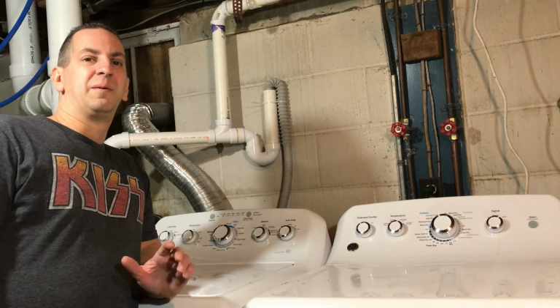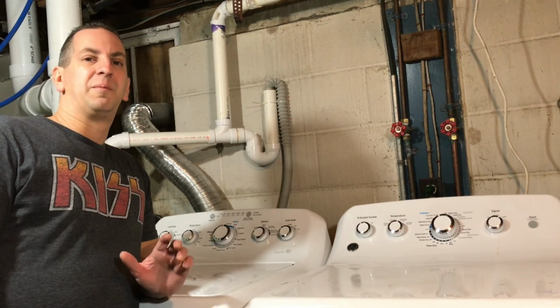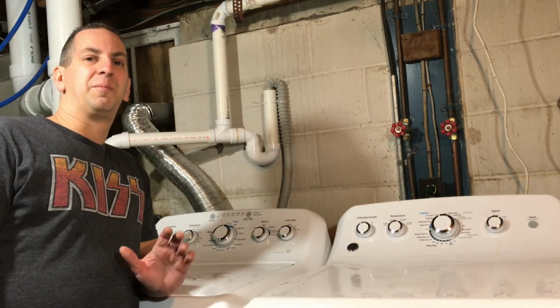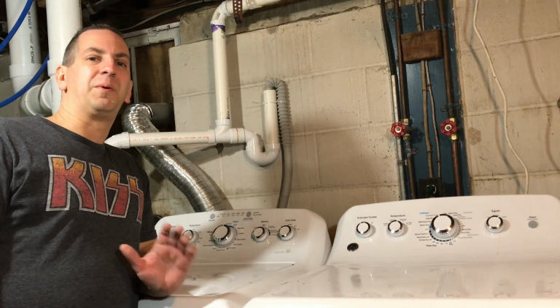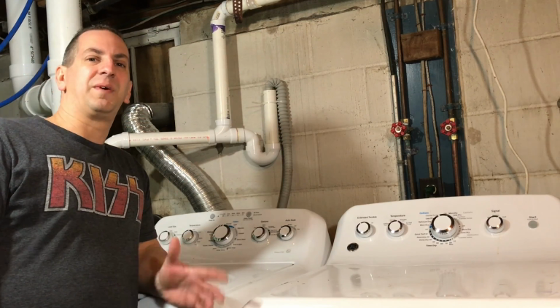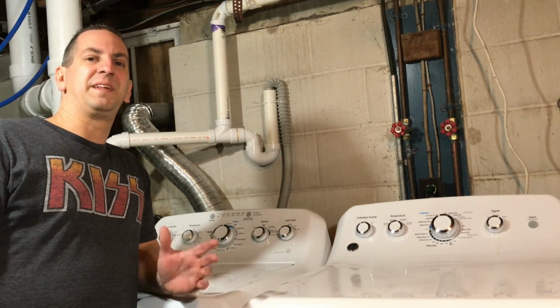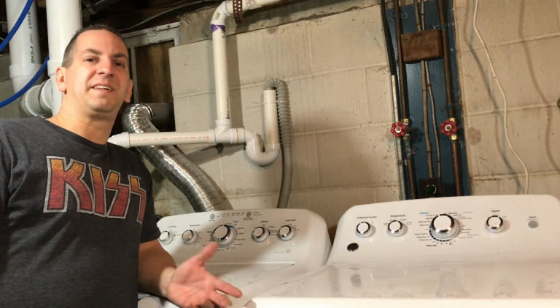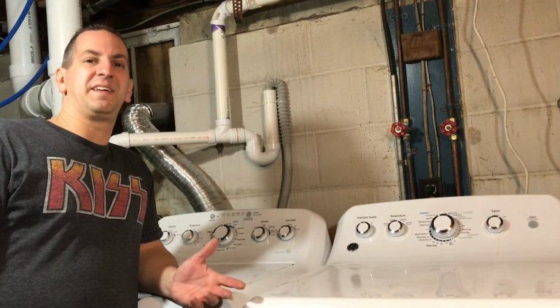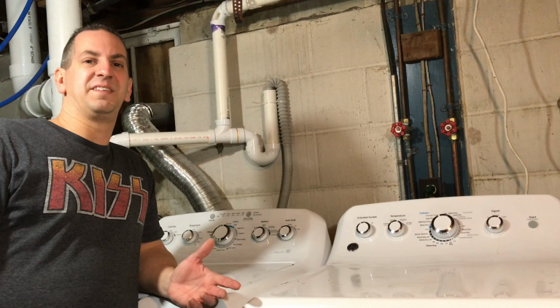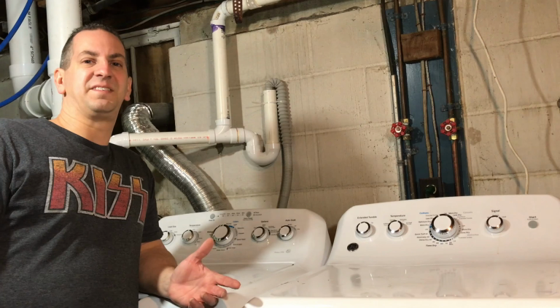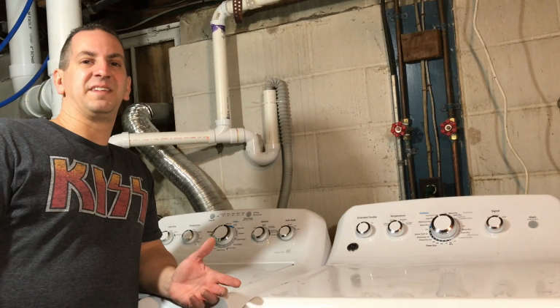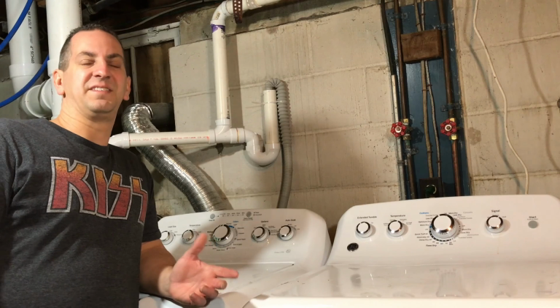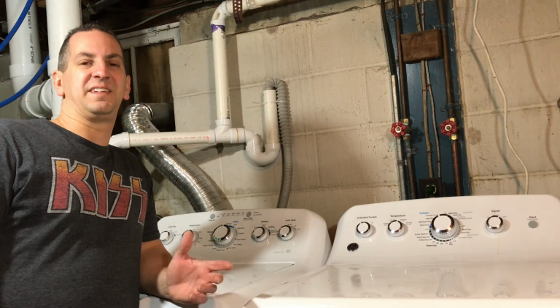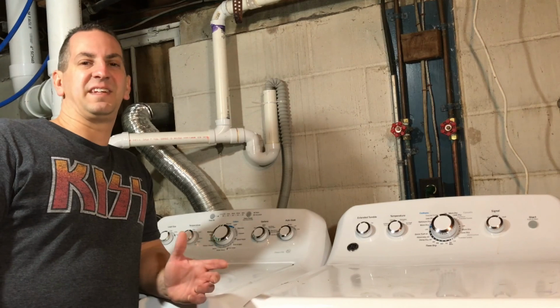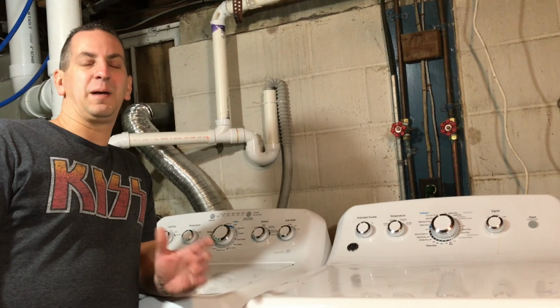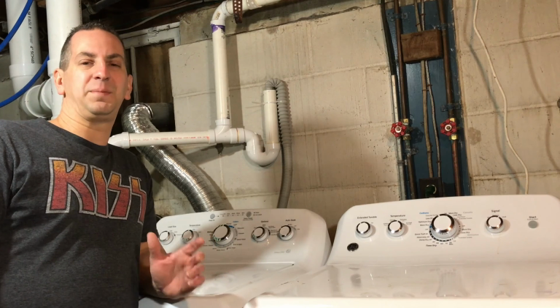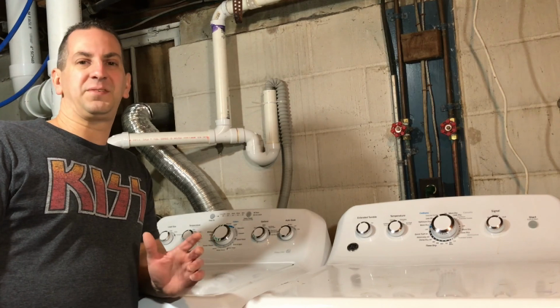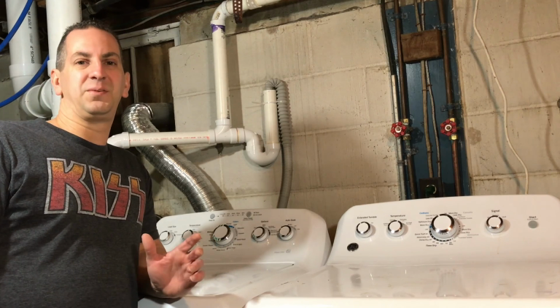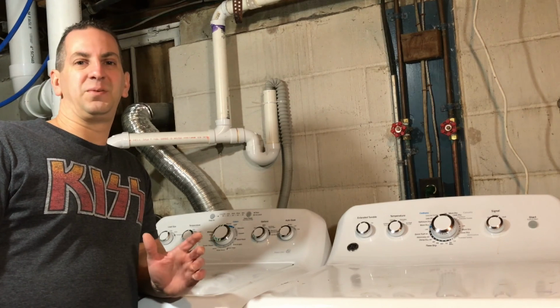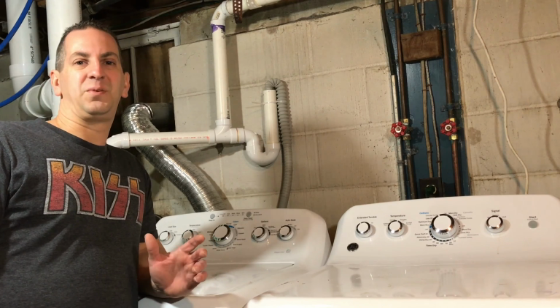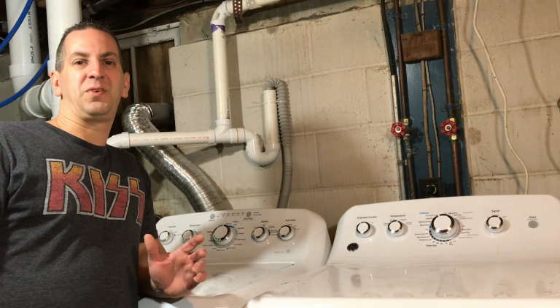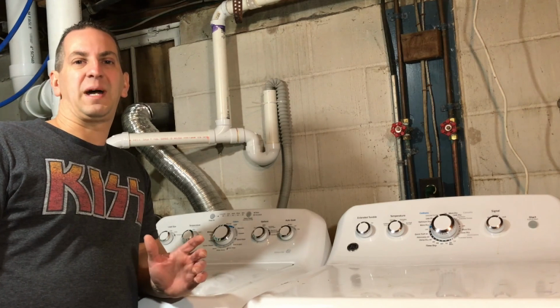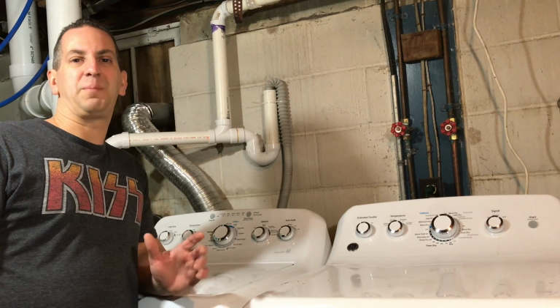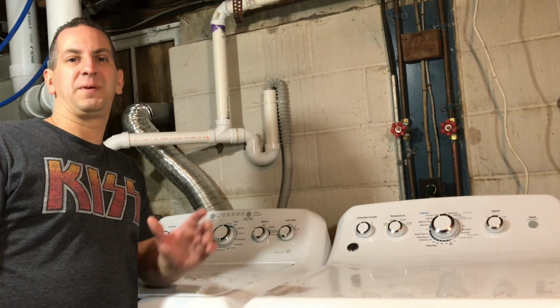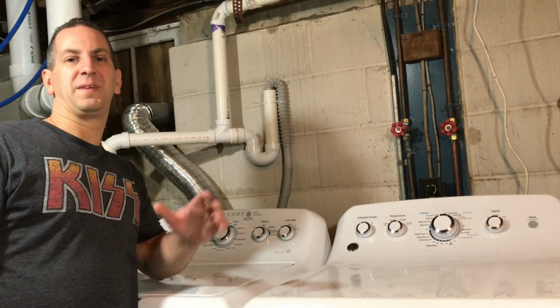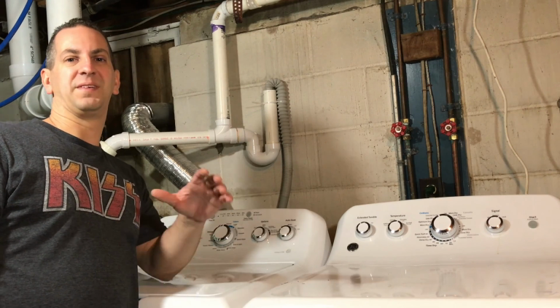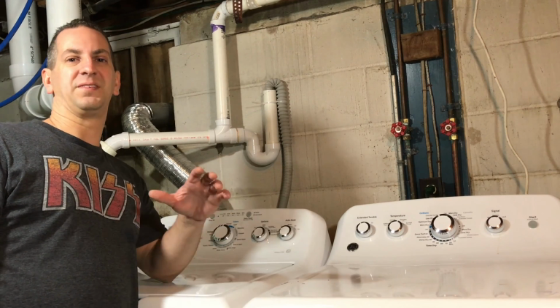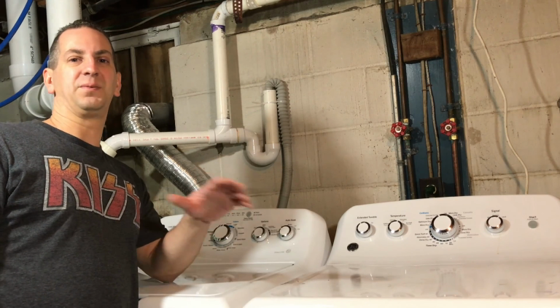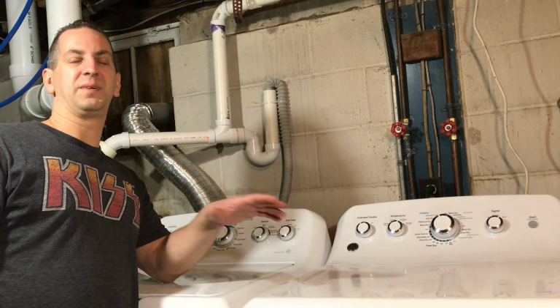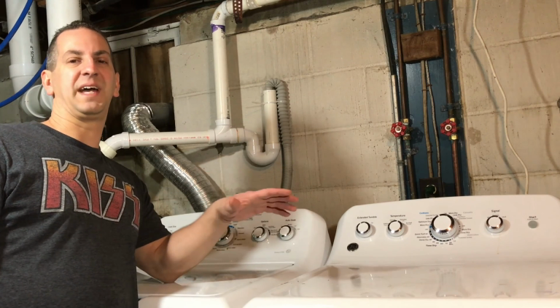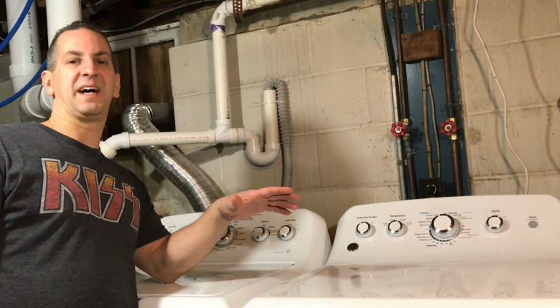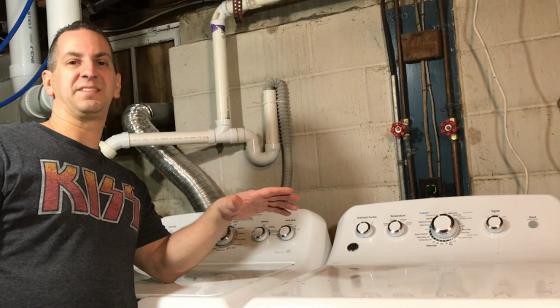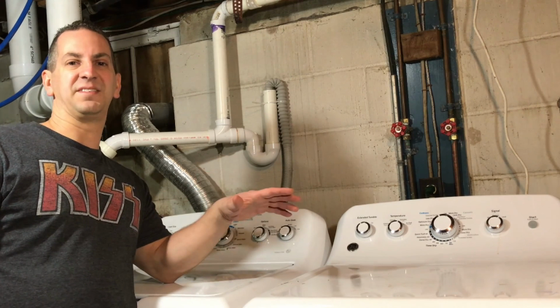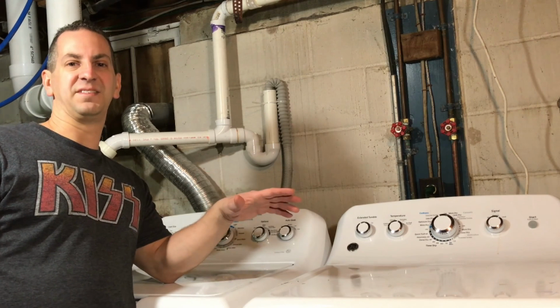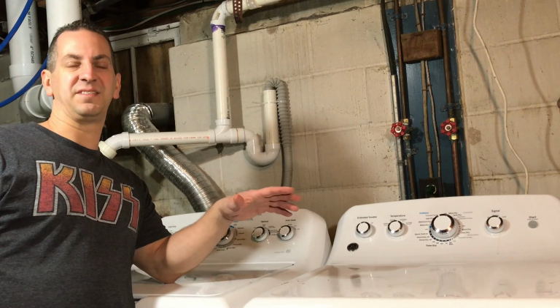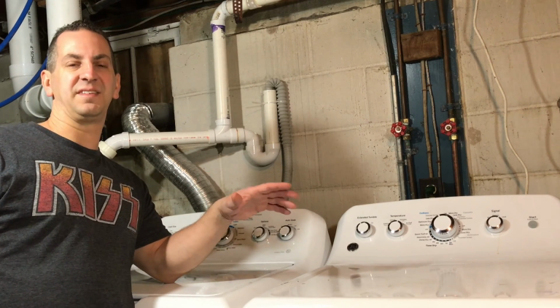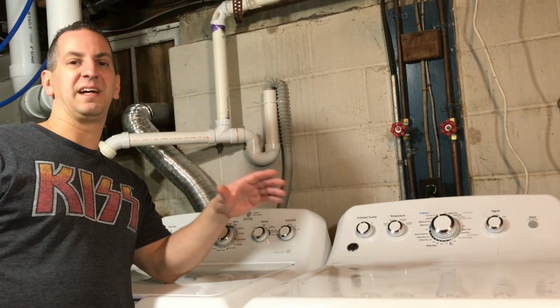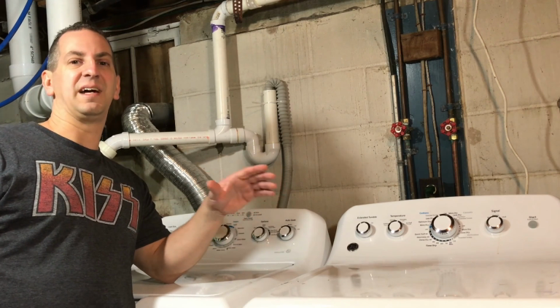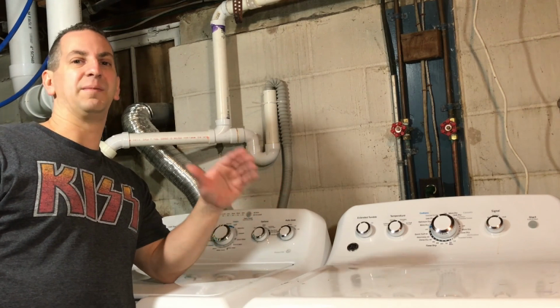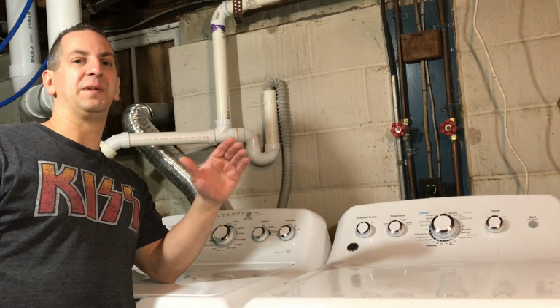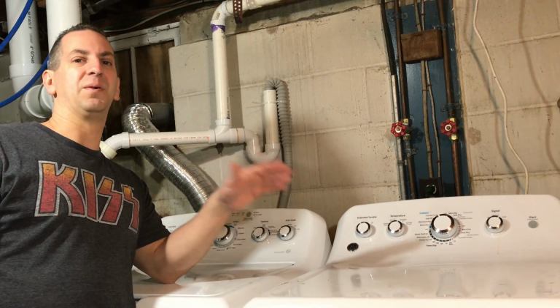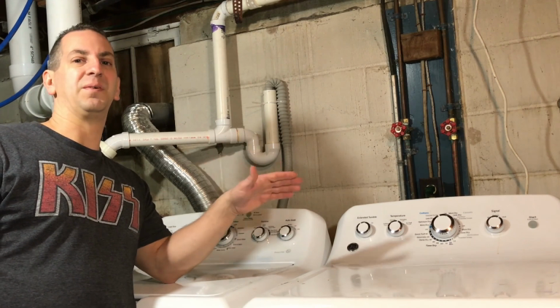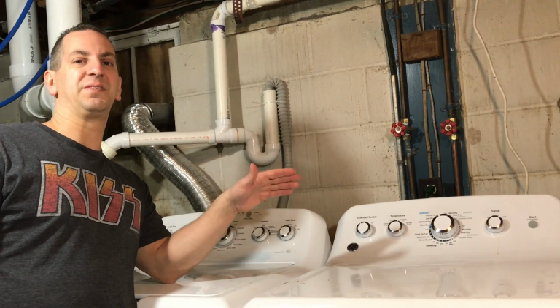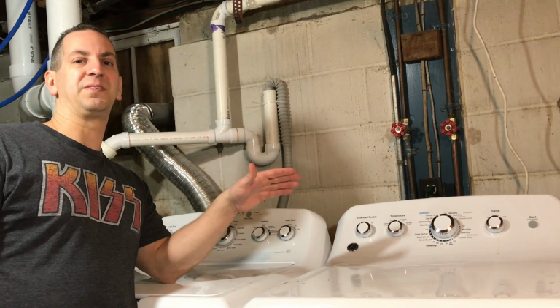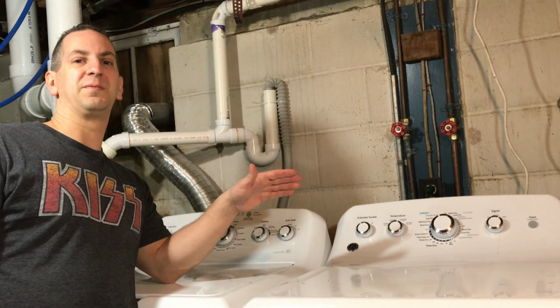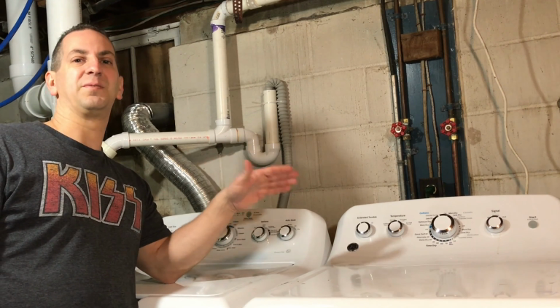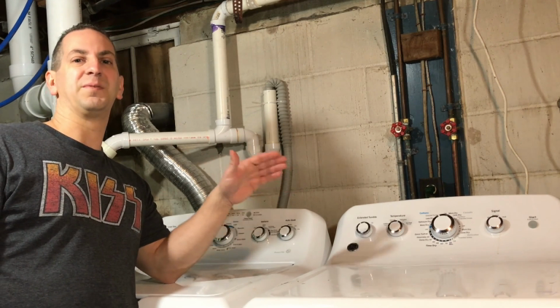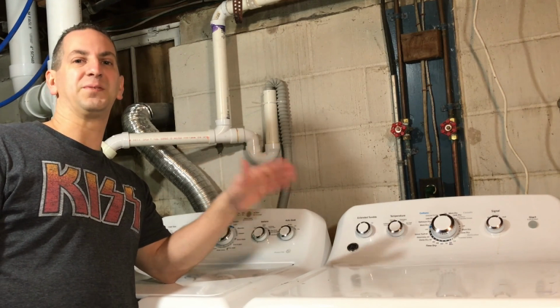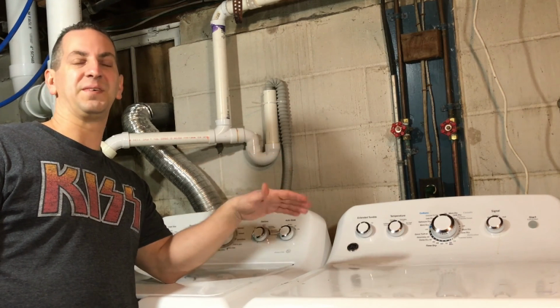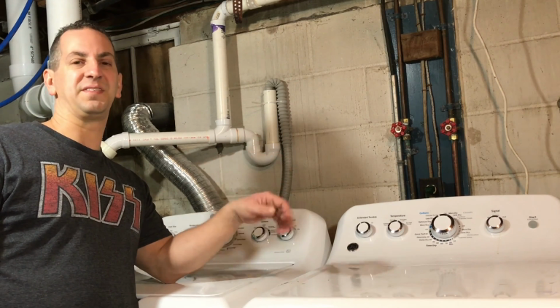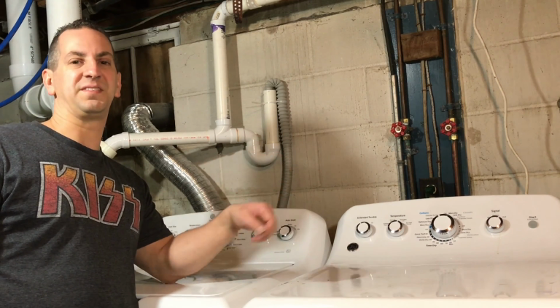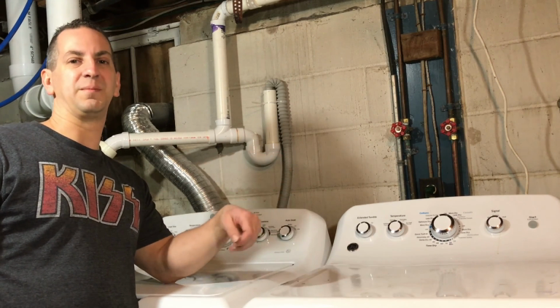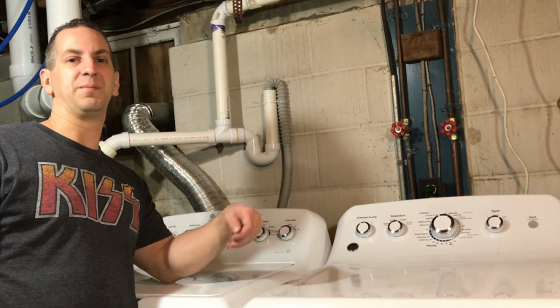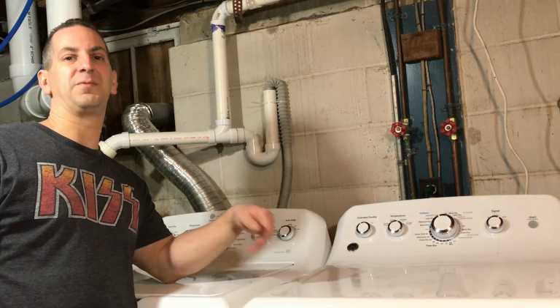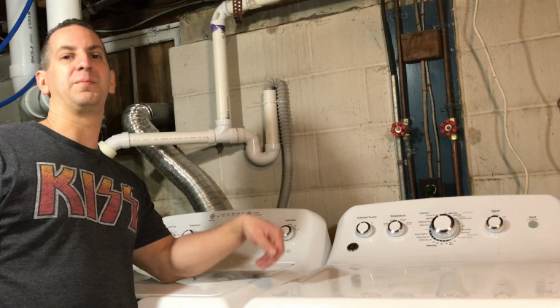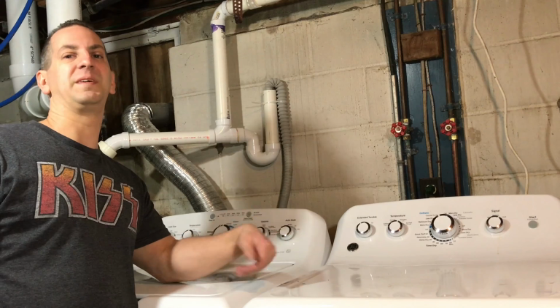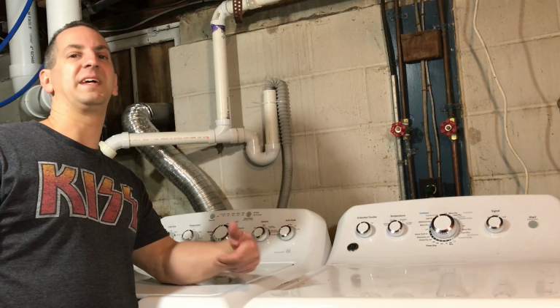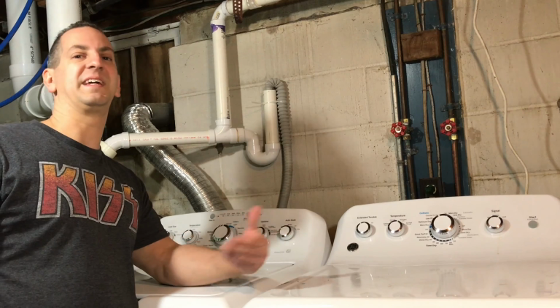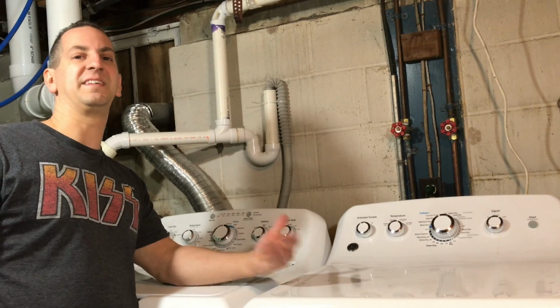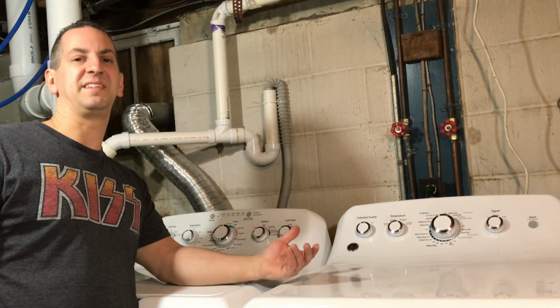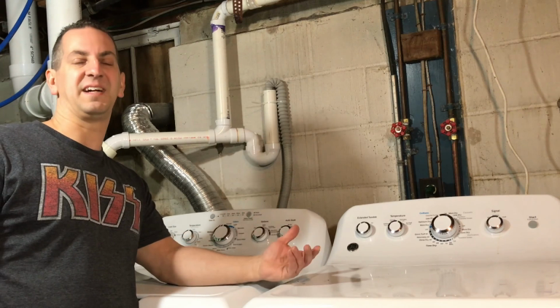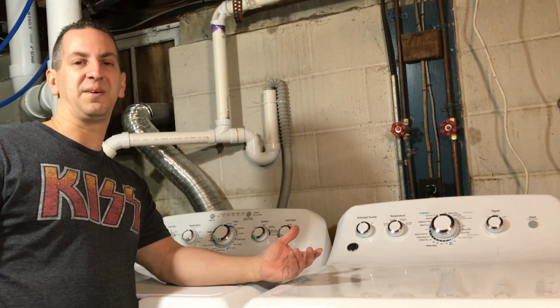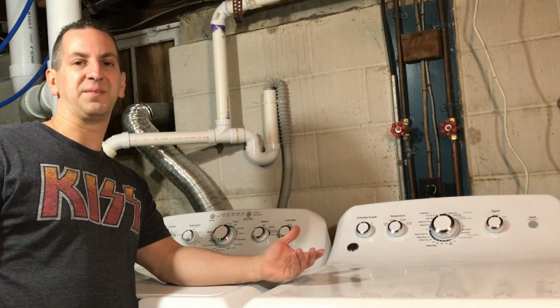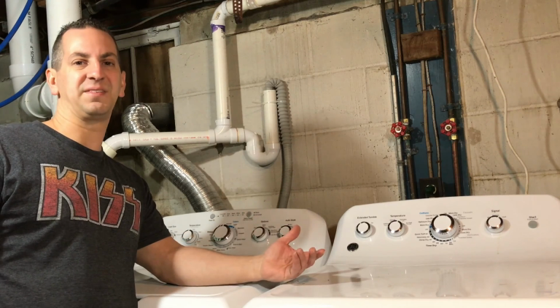What it does is it helps to trap the sewer gases and the odors from the sewer system from getting into your house.